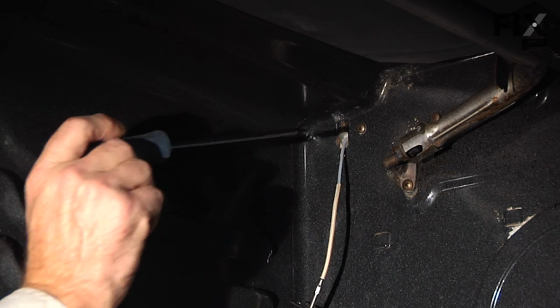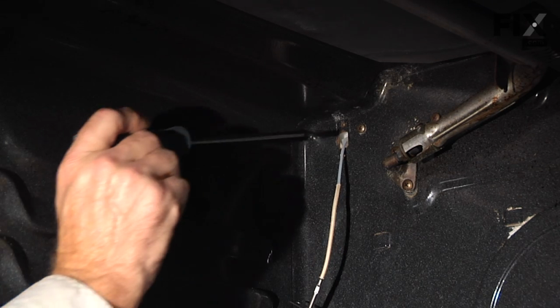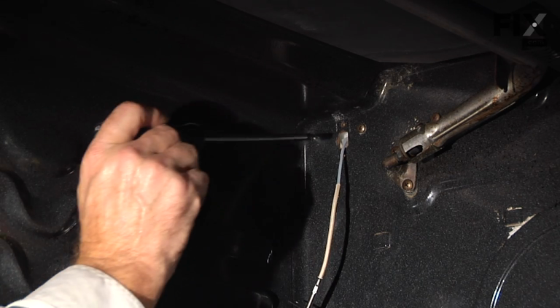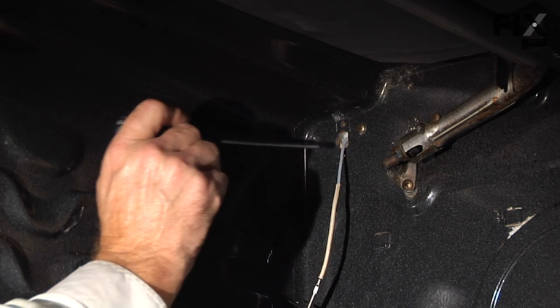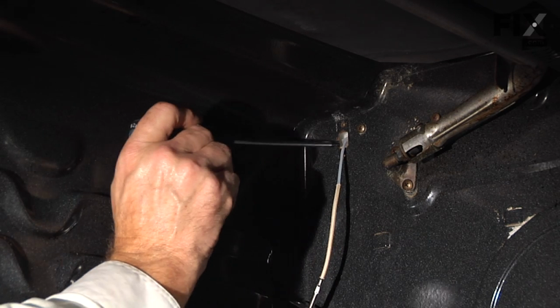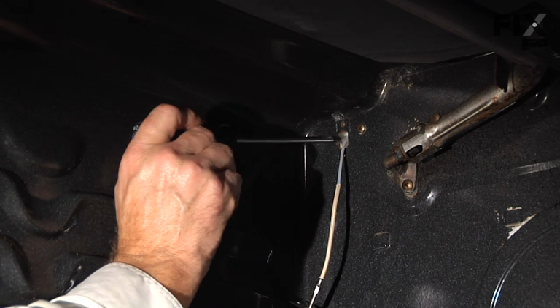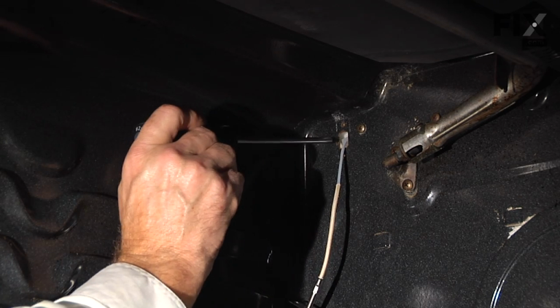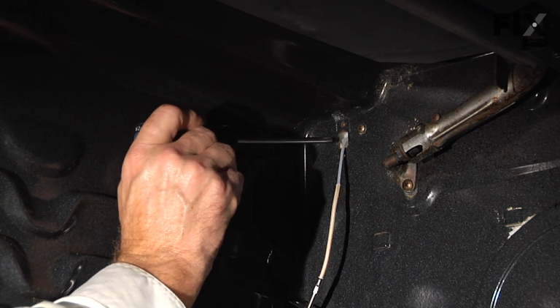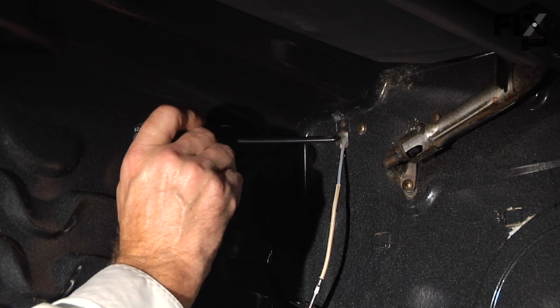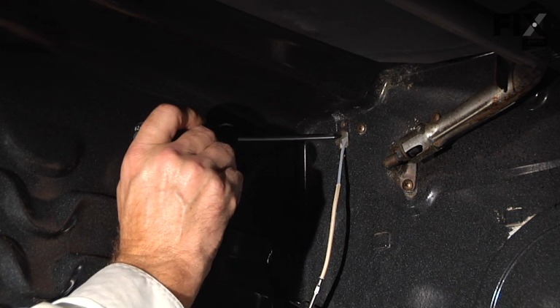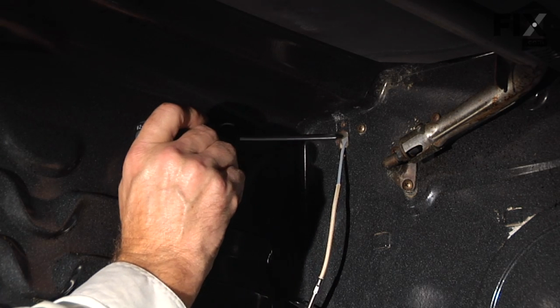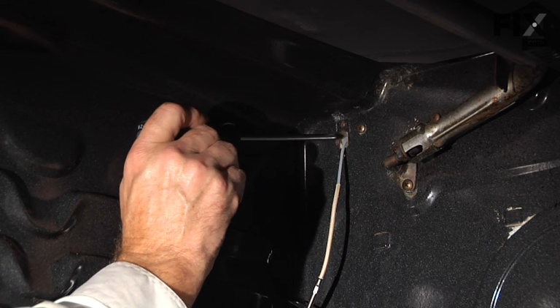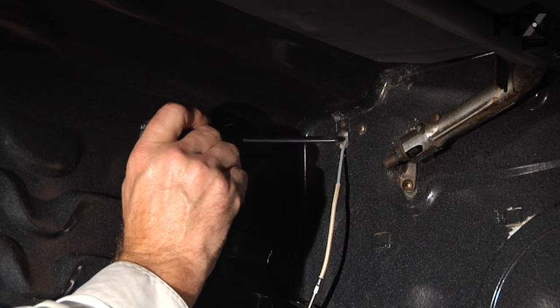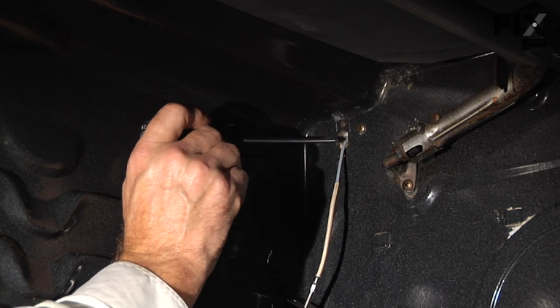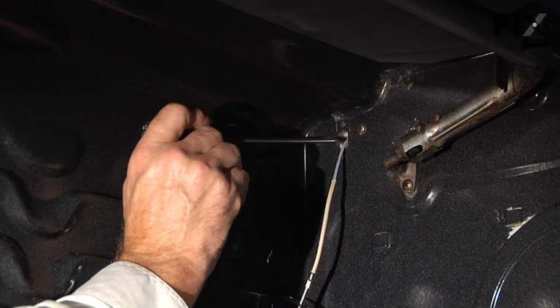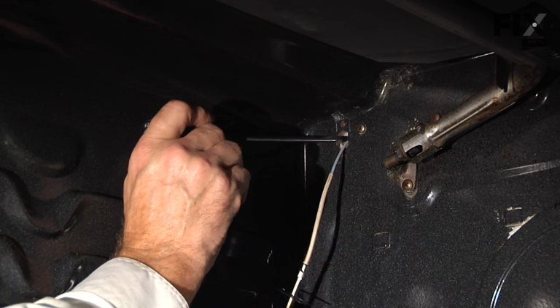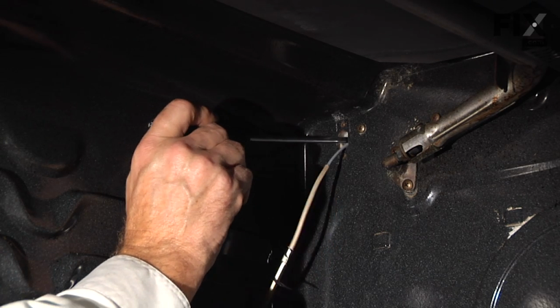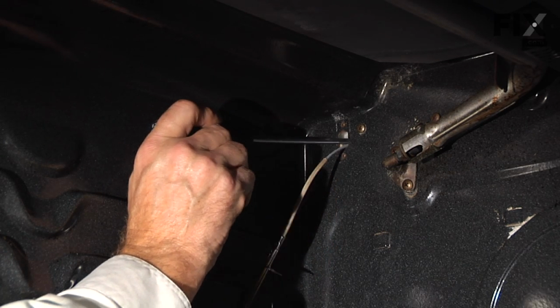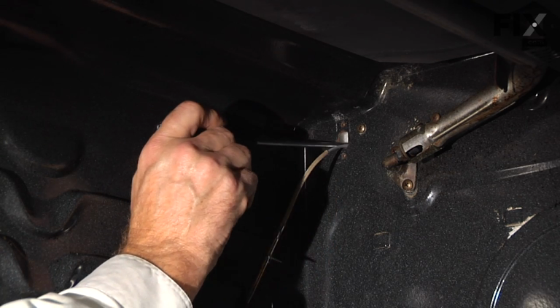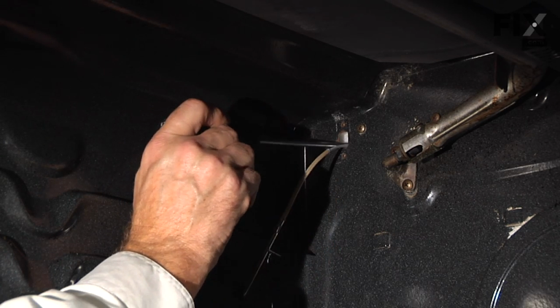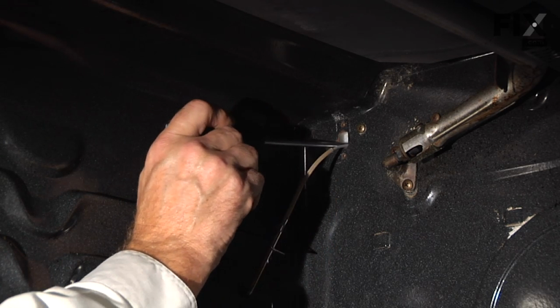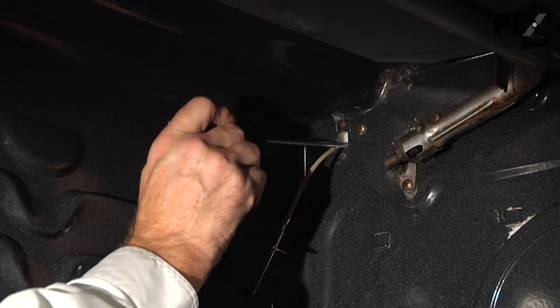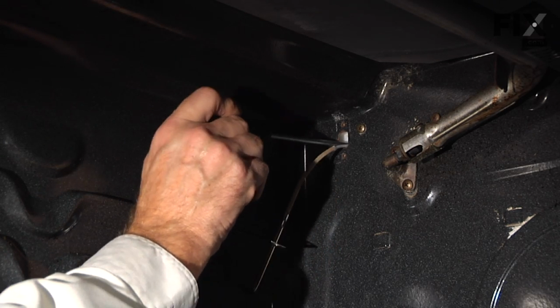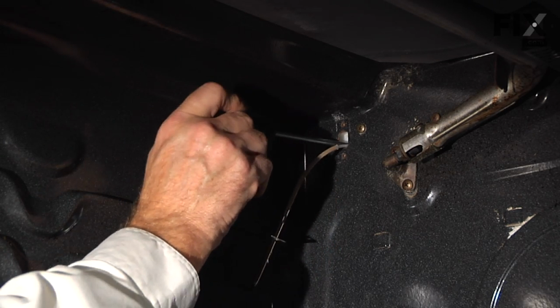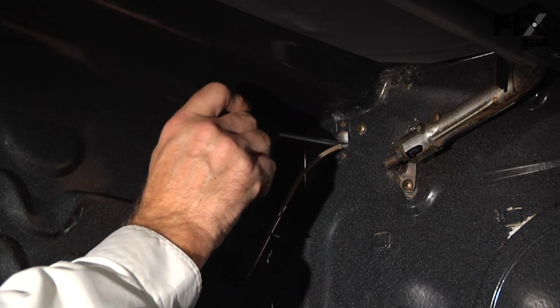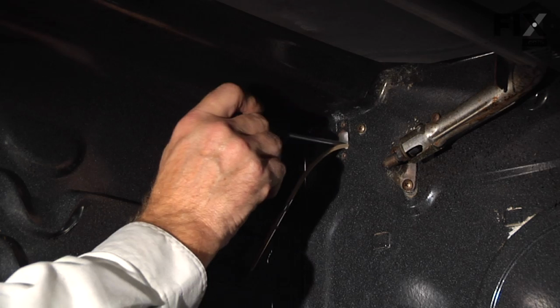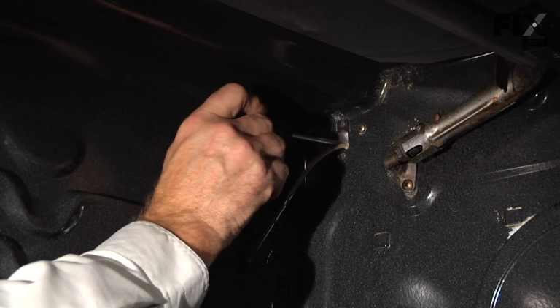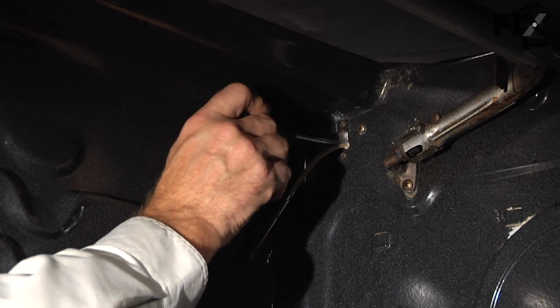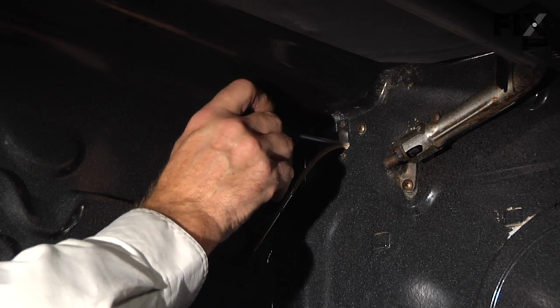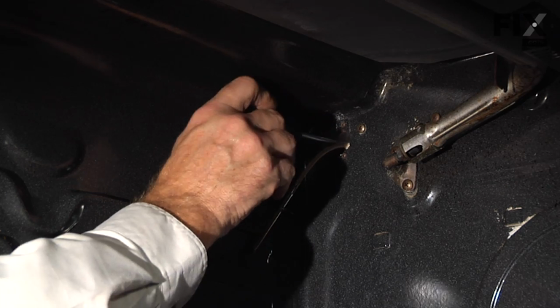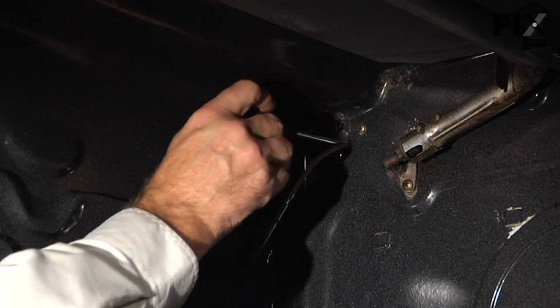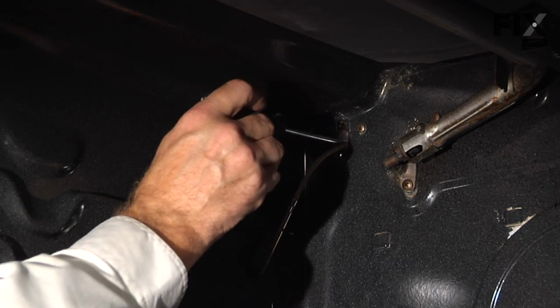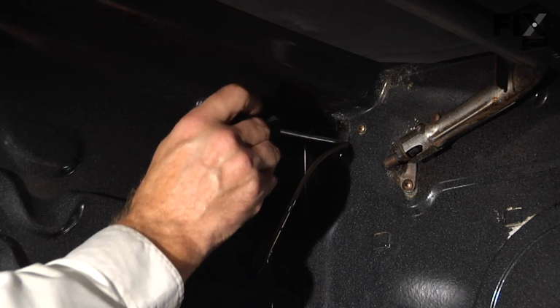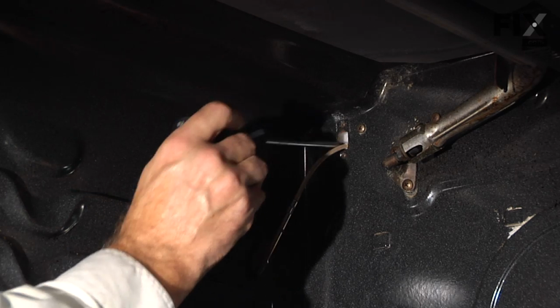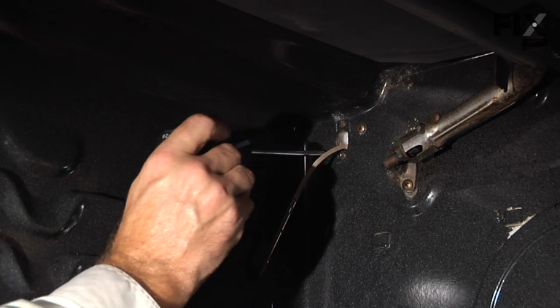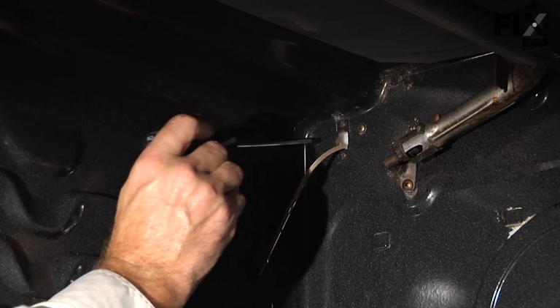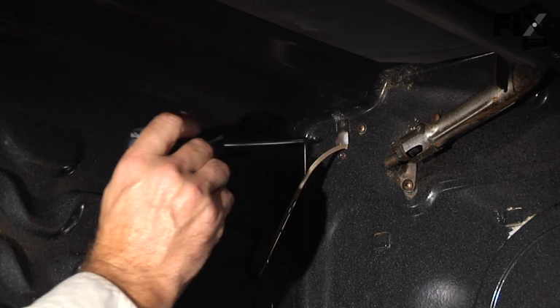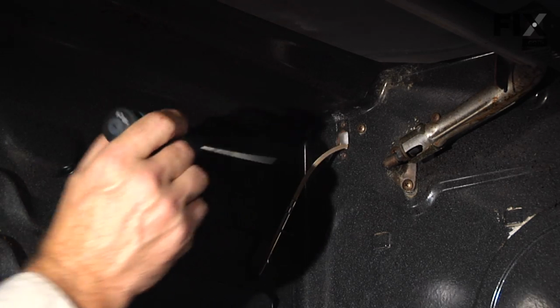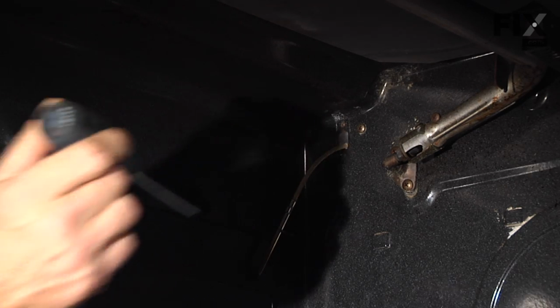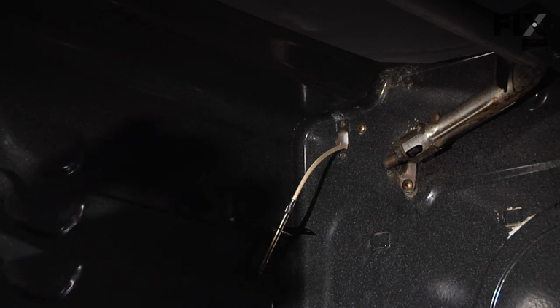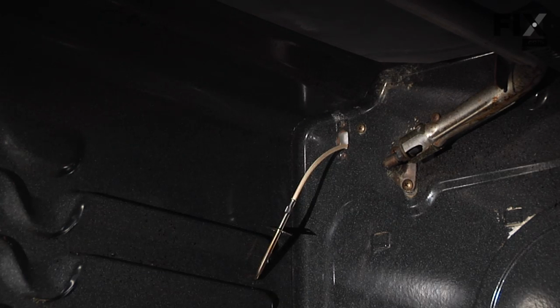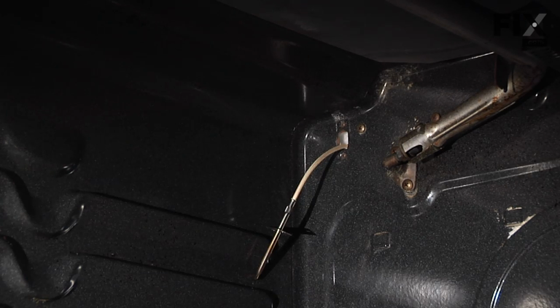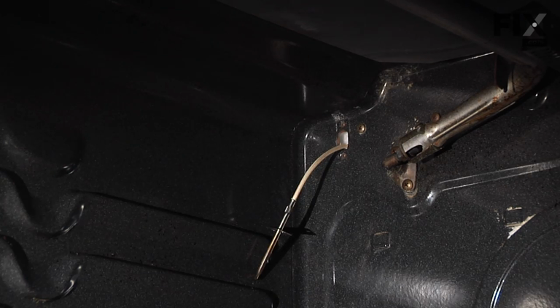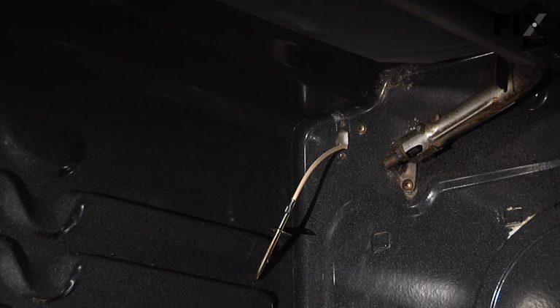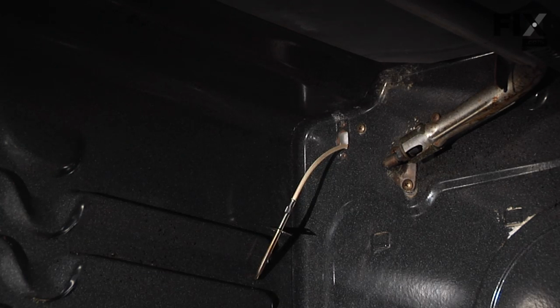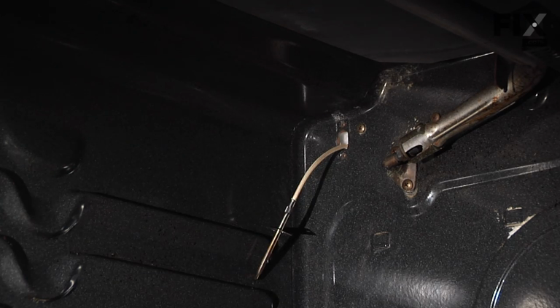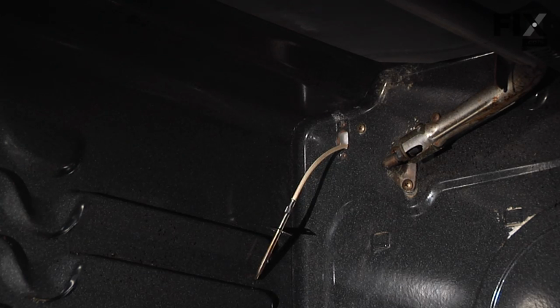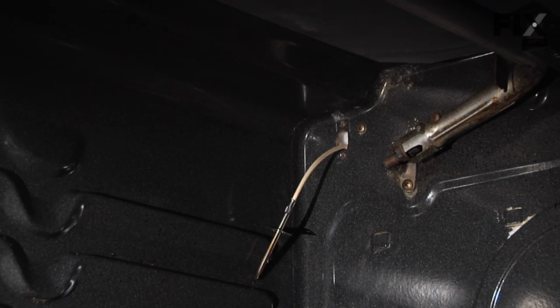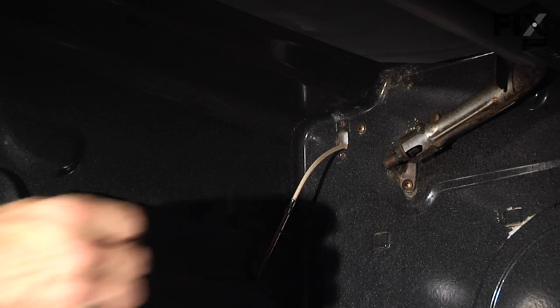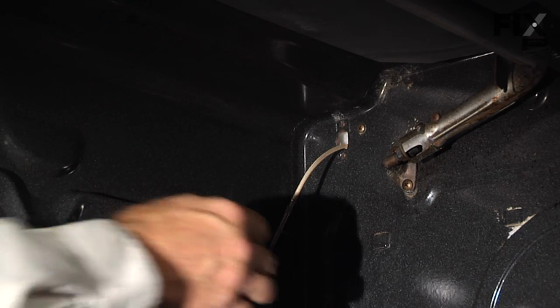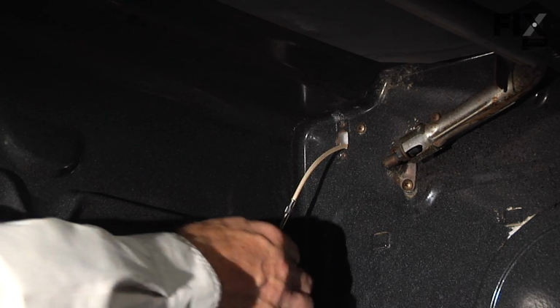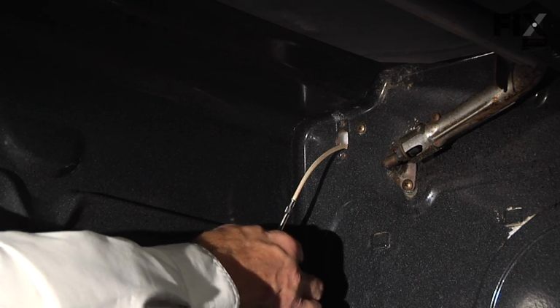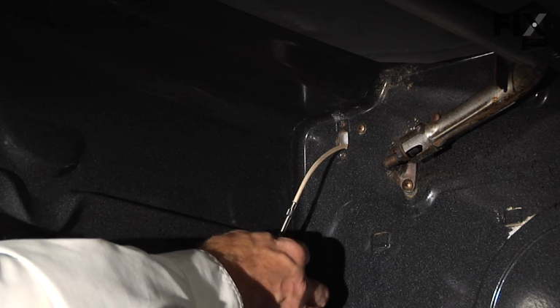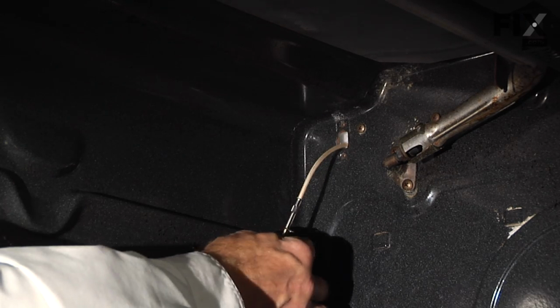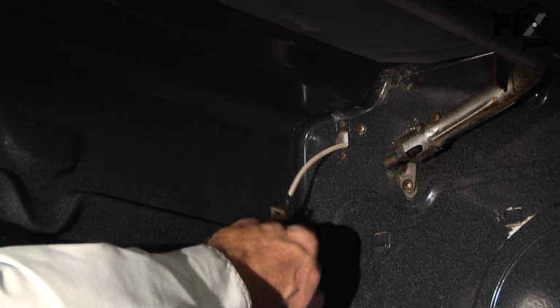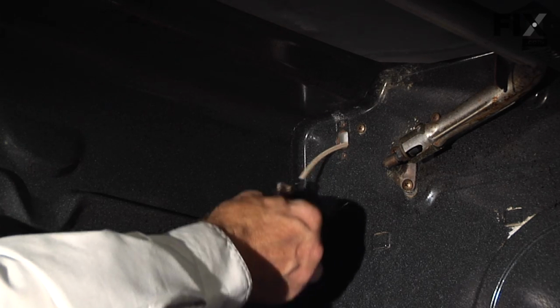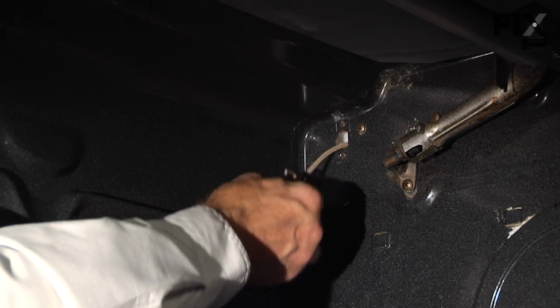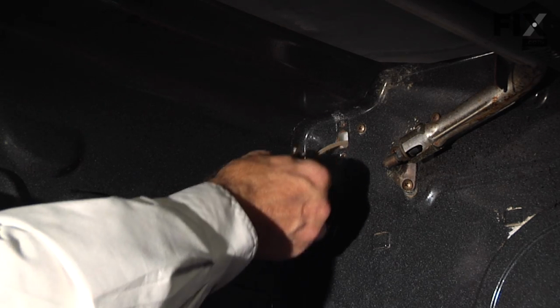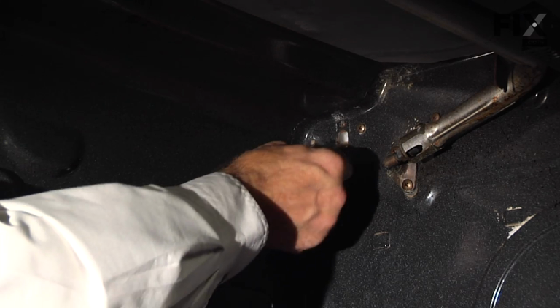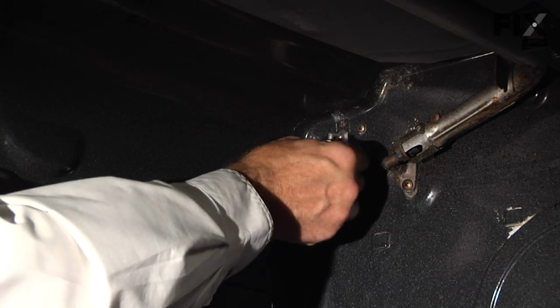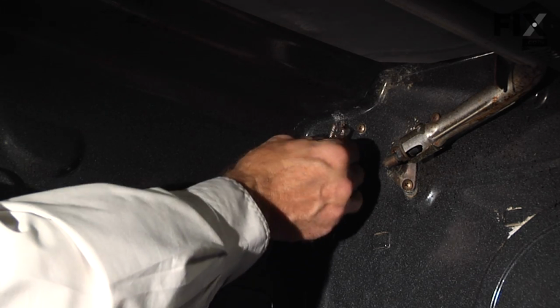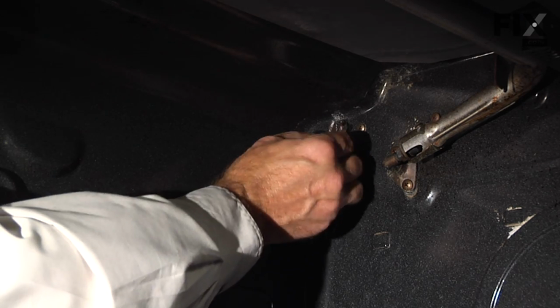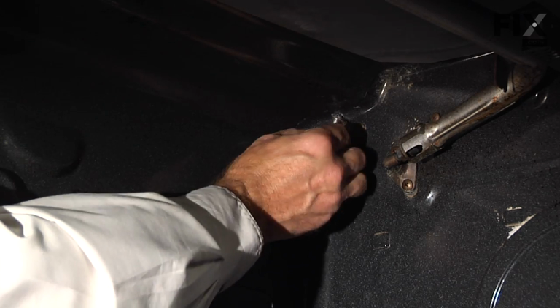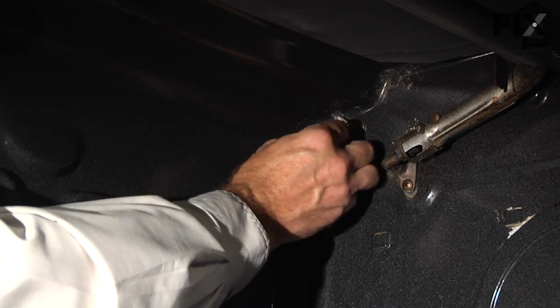Carefully push that sensor back into the rear of the range, and if need be just push it the rest of the way with your Phillips screwdriver. Then we'll replace the two Phillips screws.